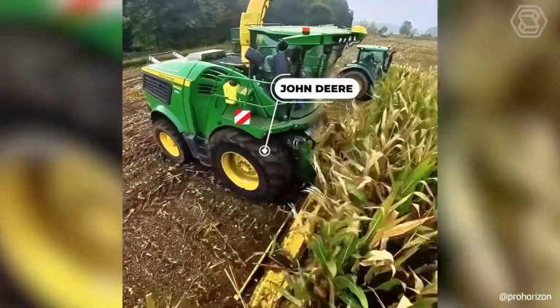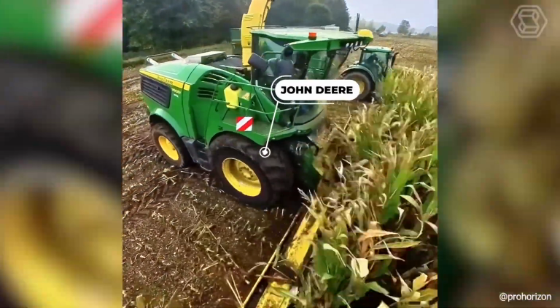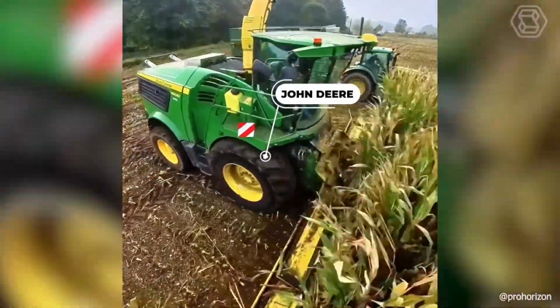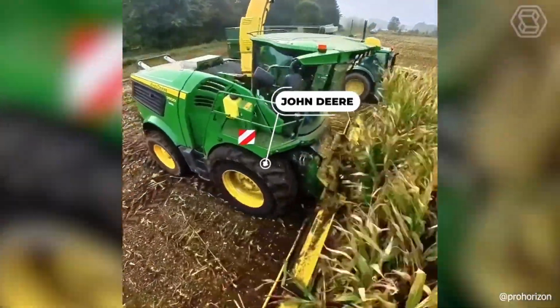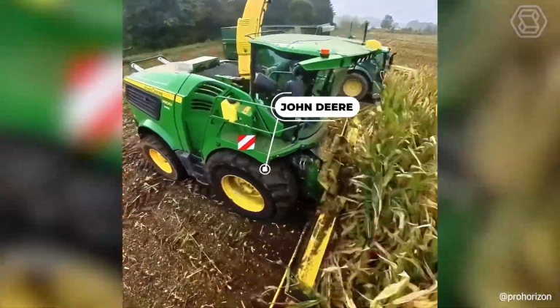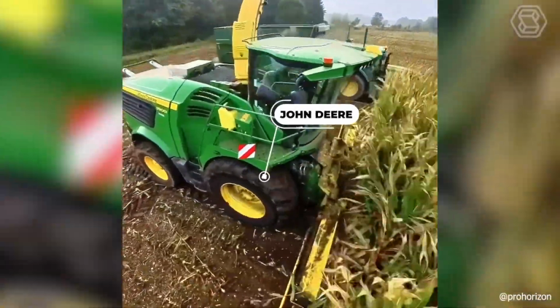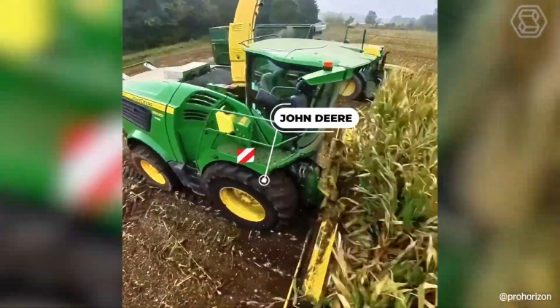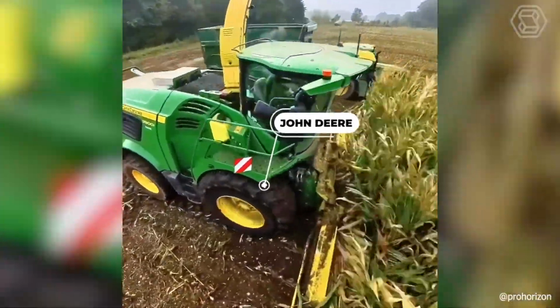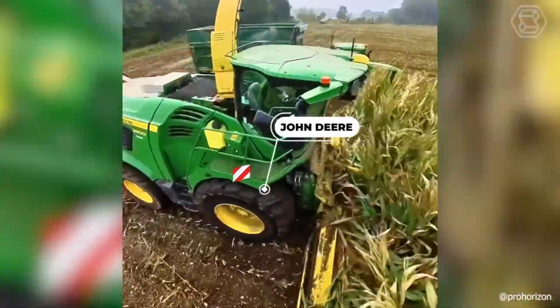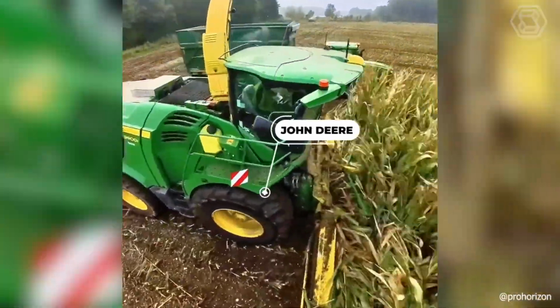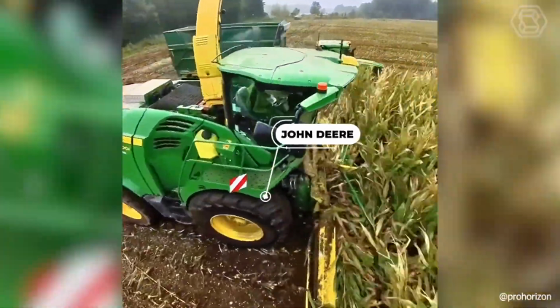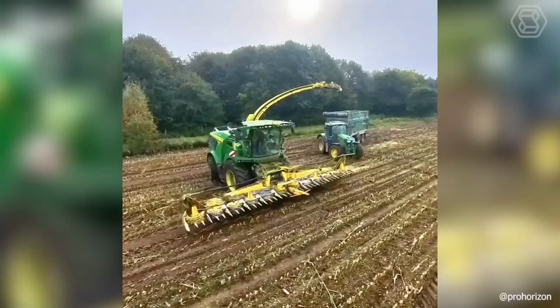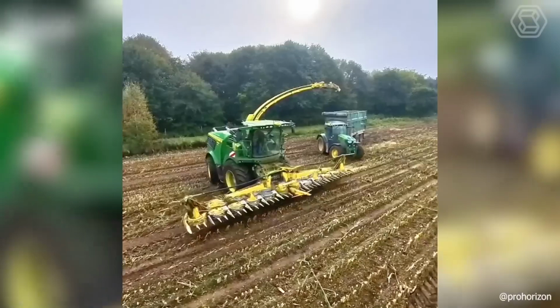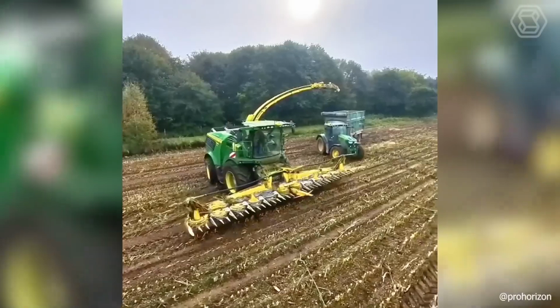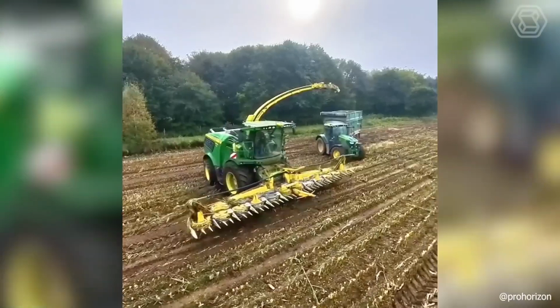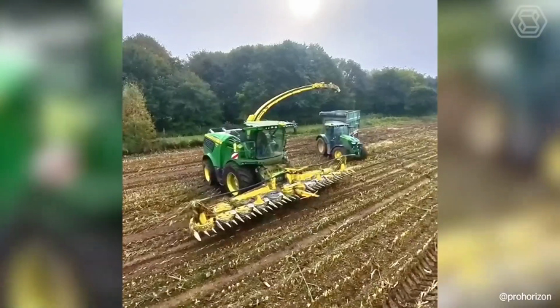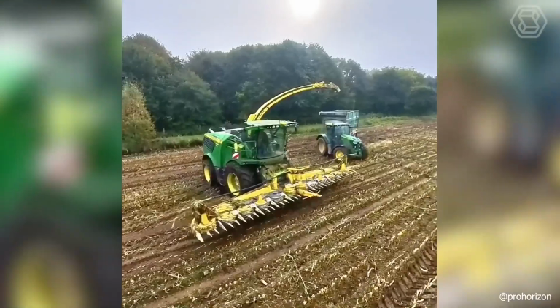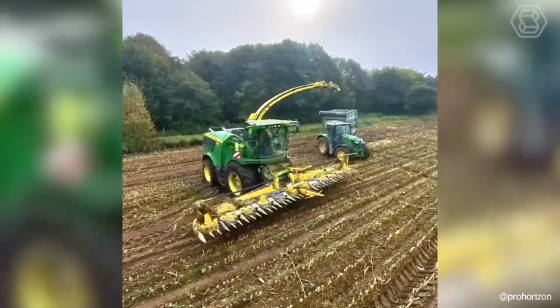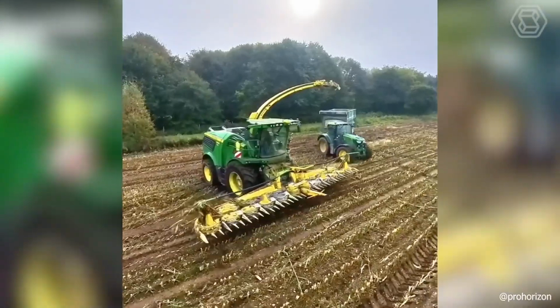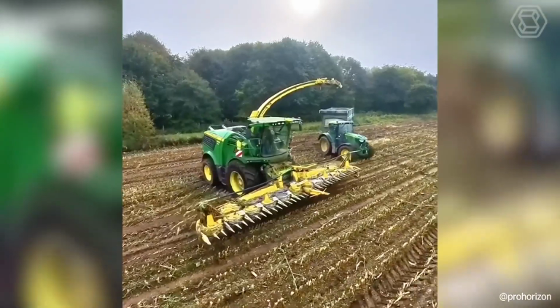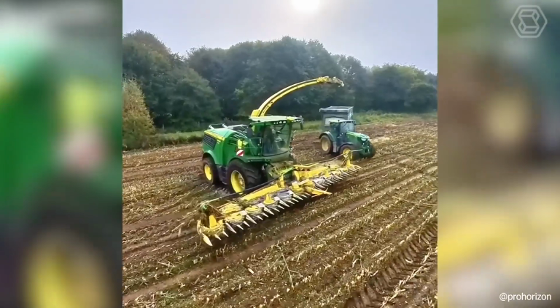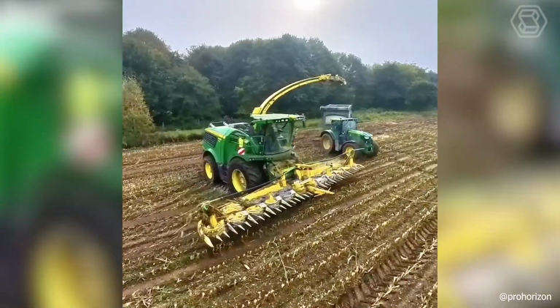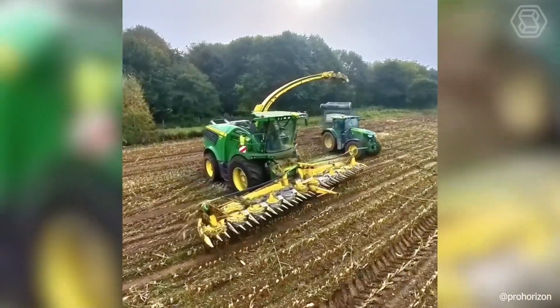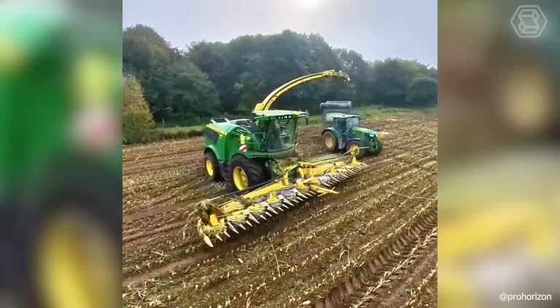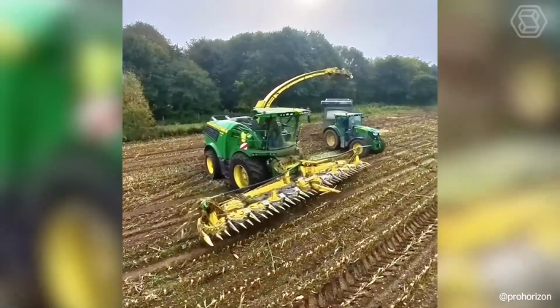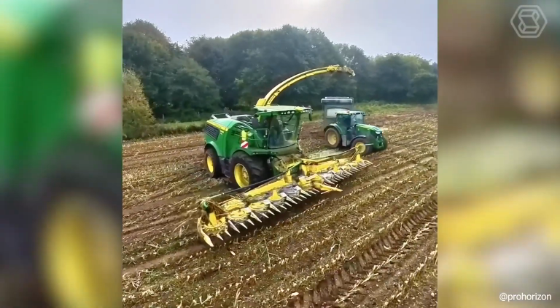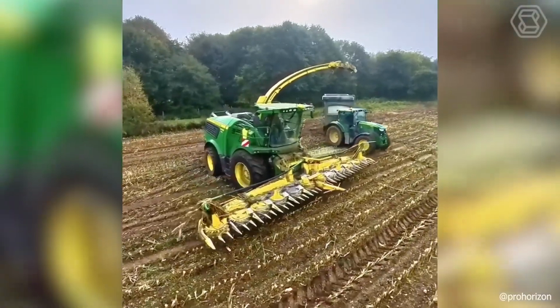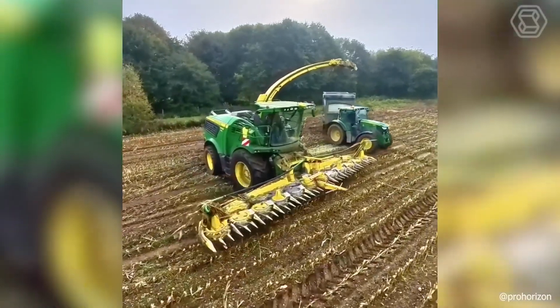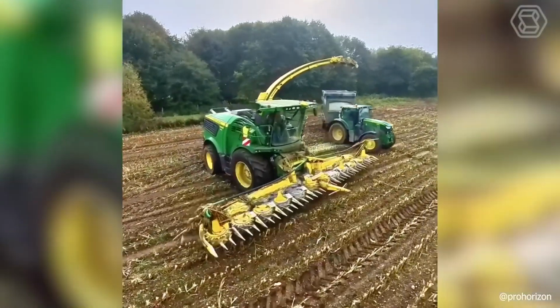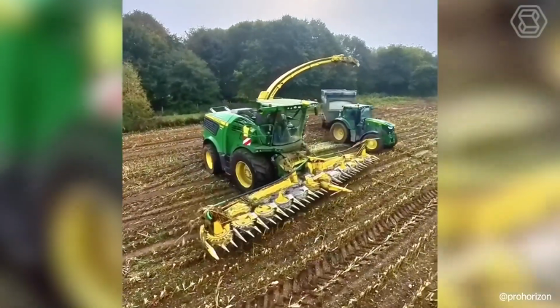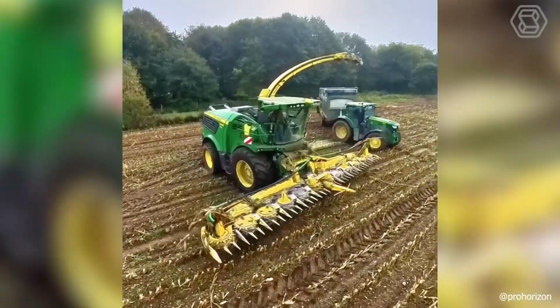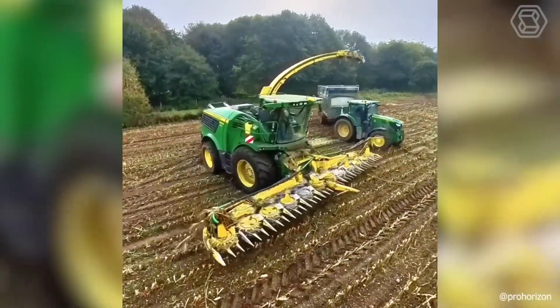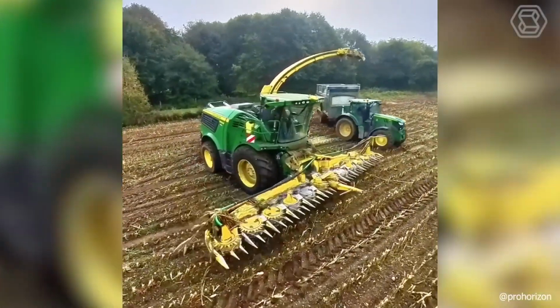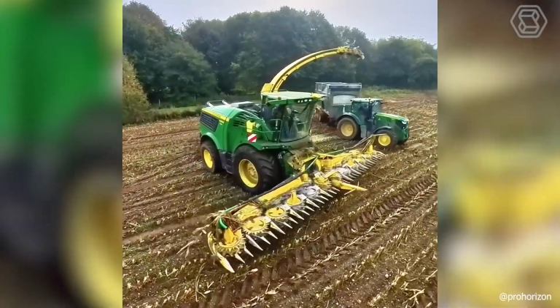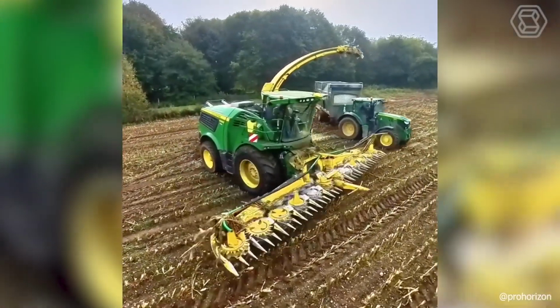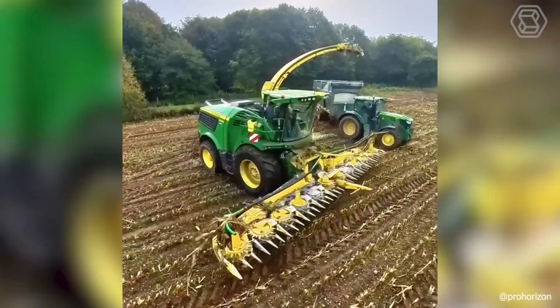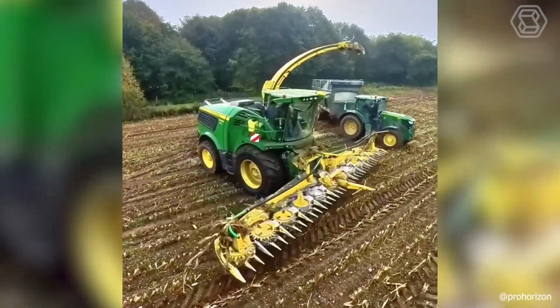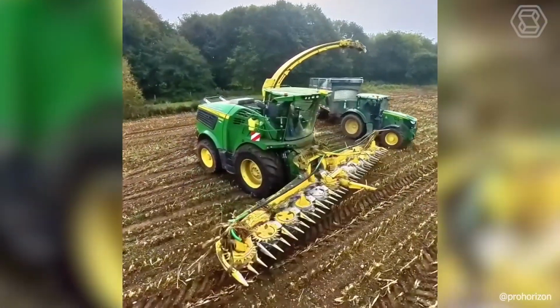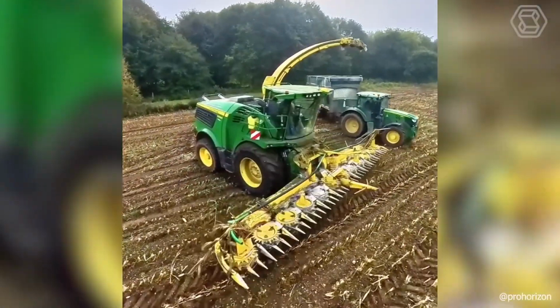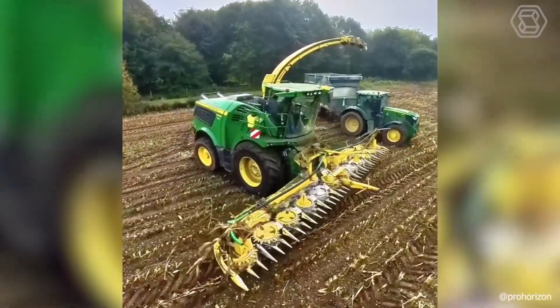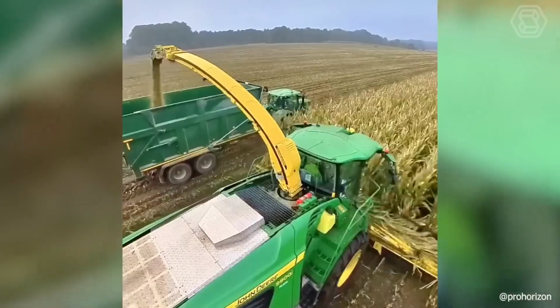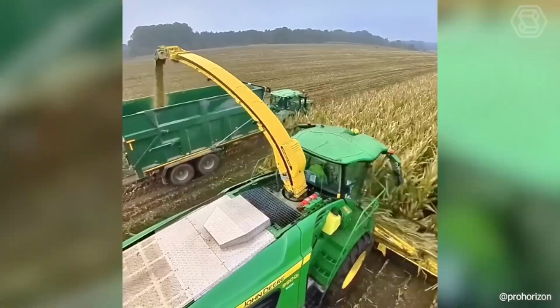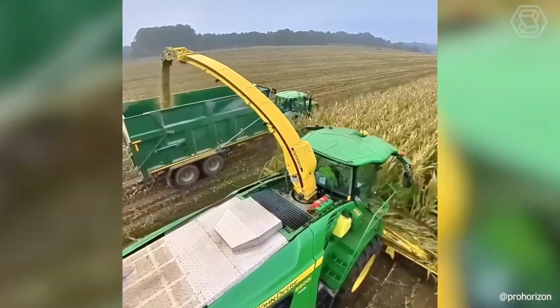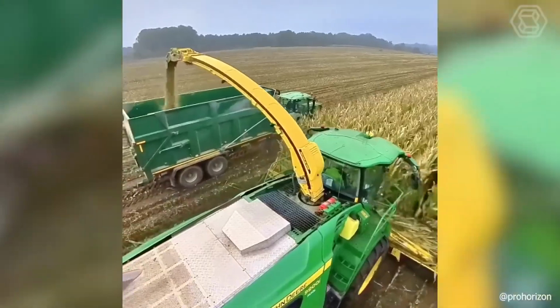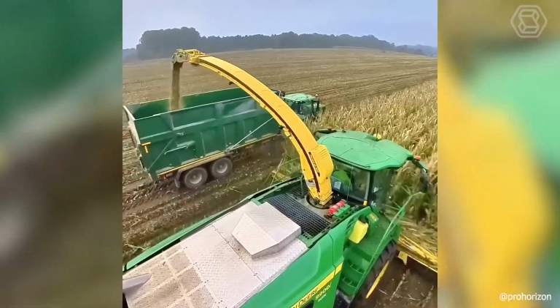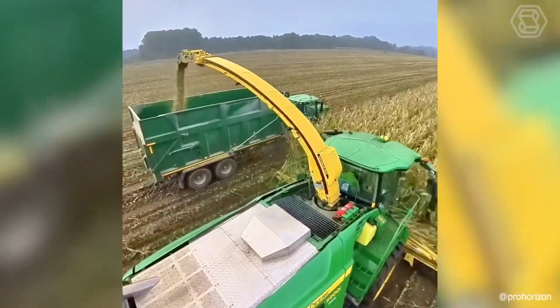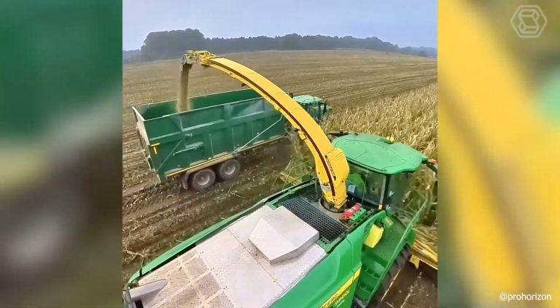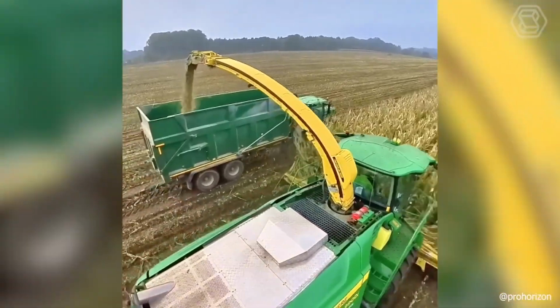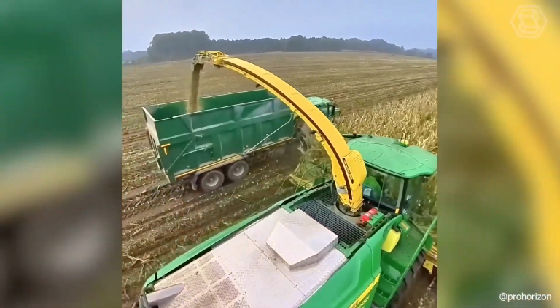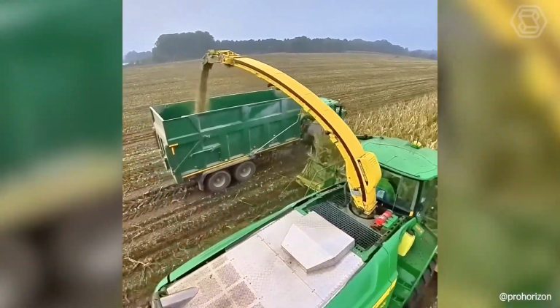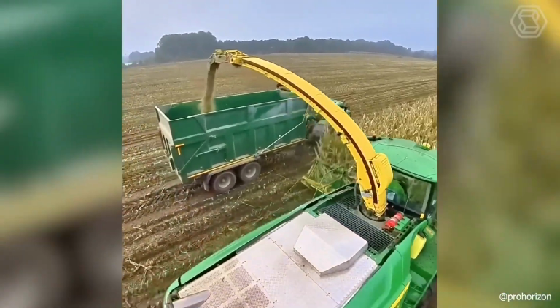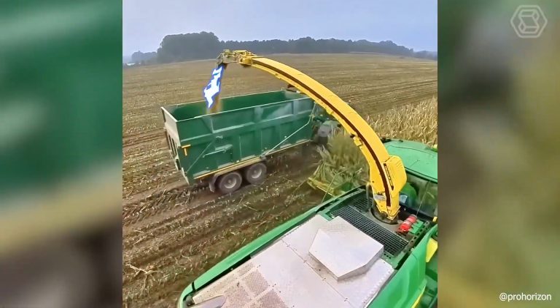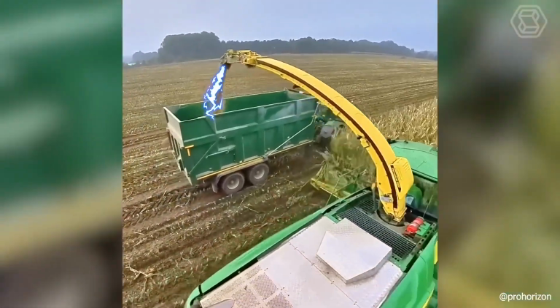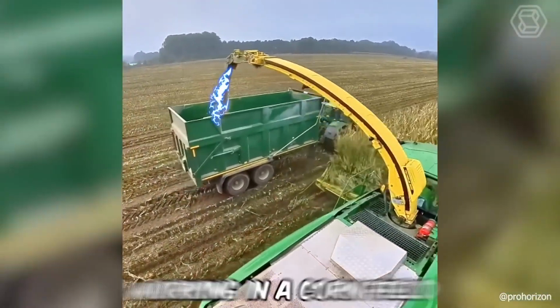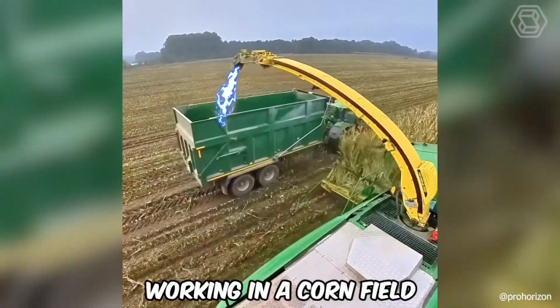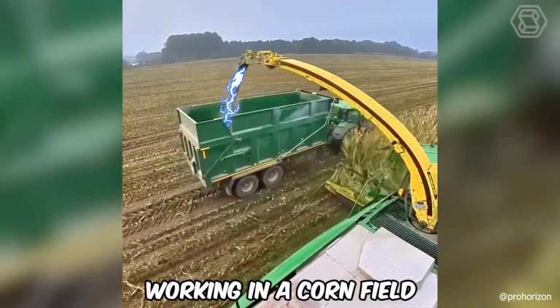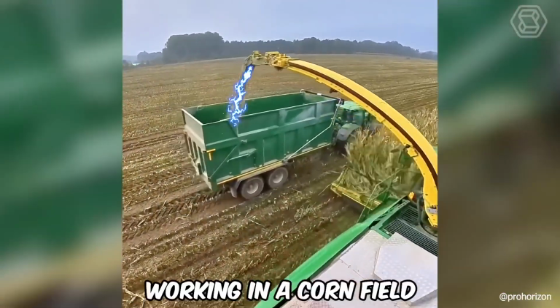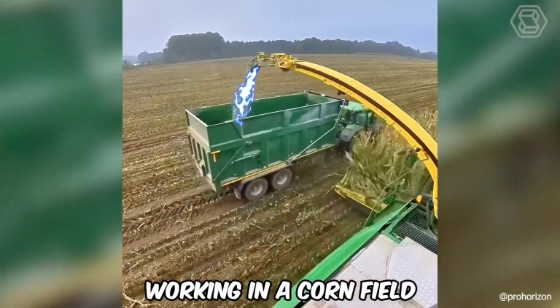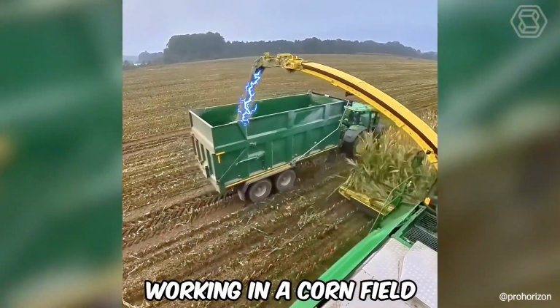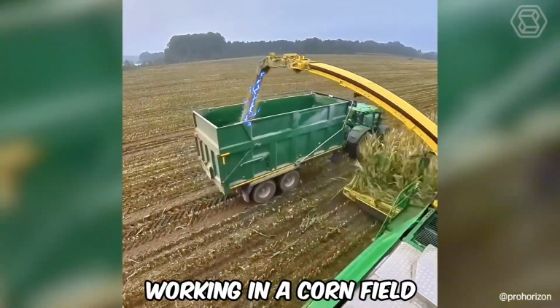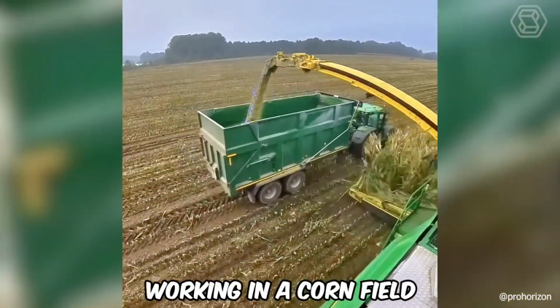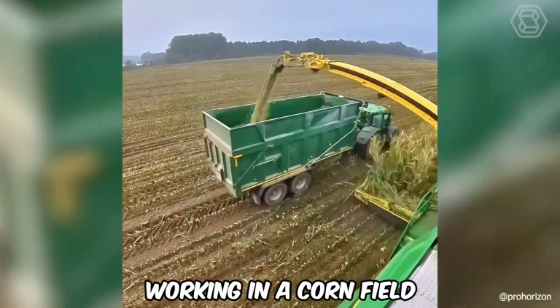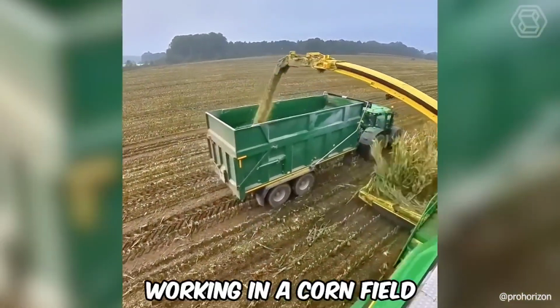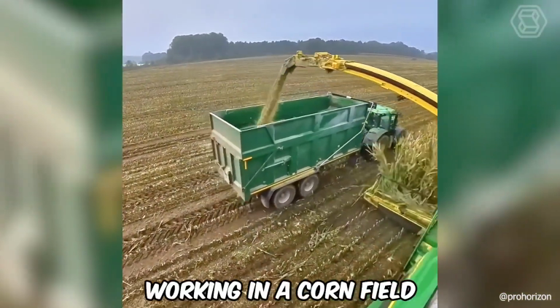What could be better than automated labor? Of course, work with a John Deere self-propelled forage harvester working in a cornfield.